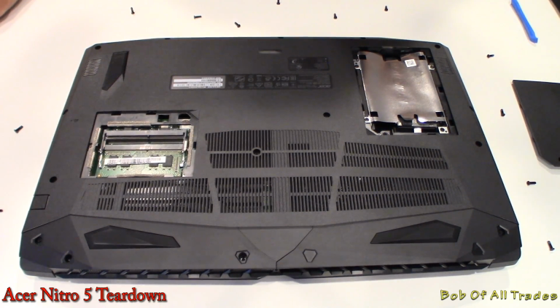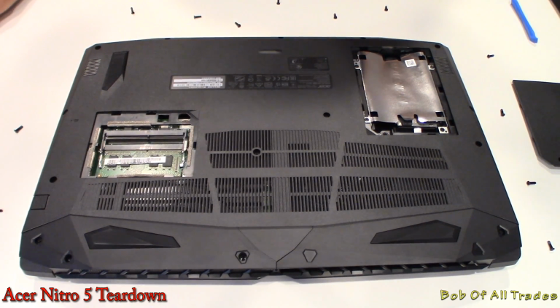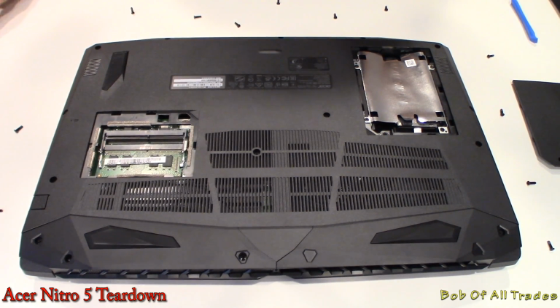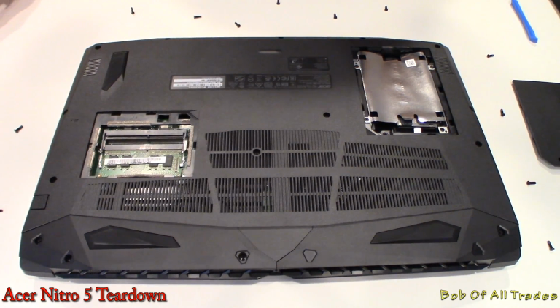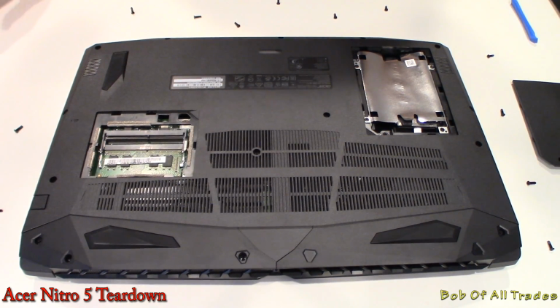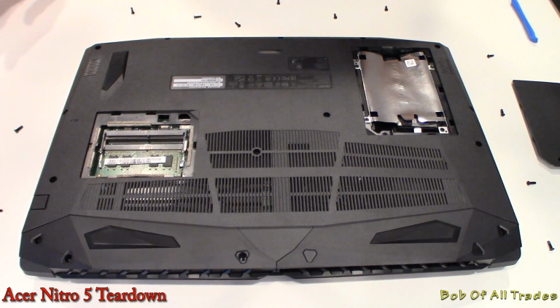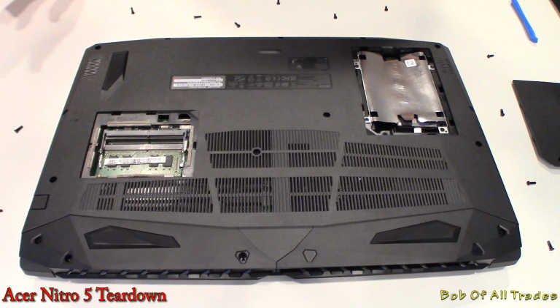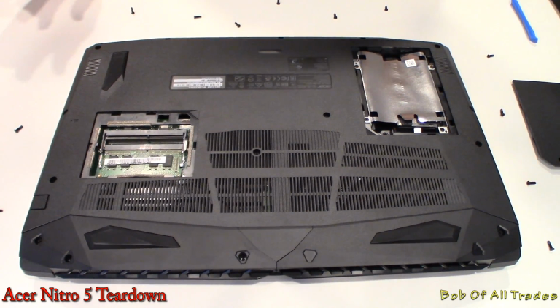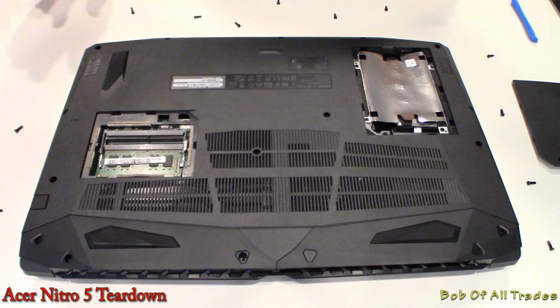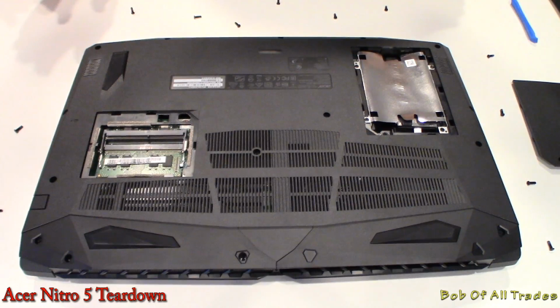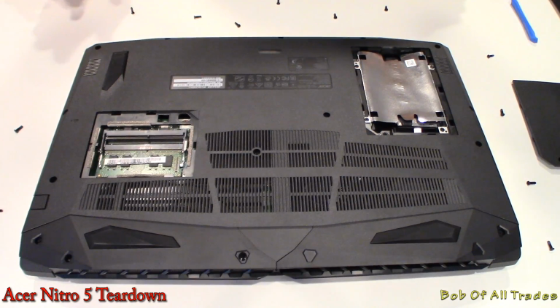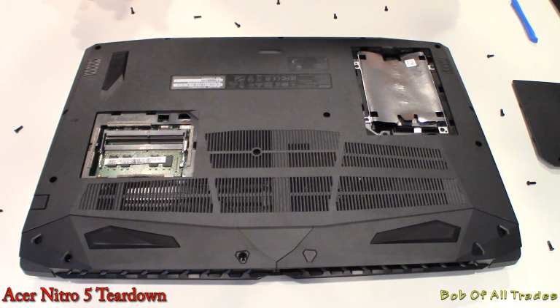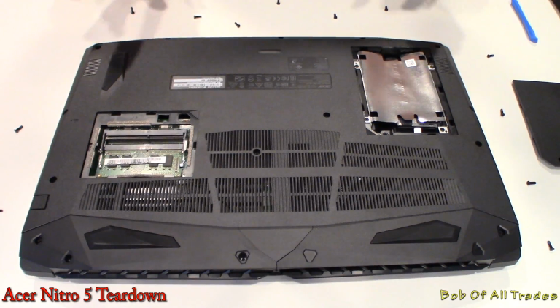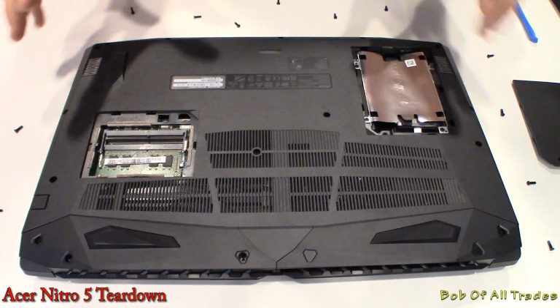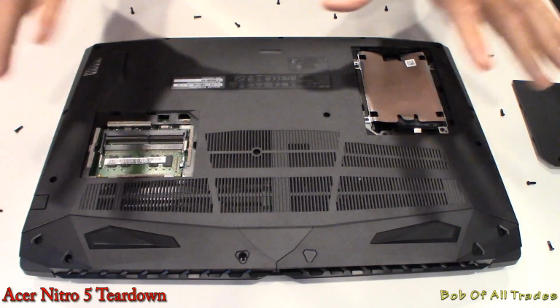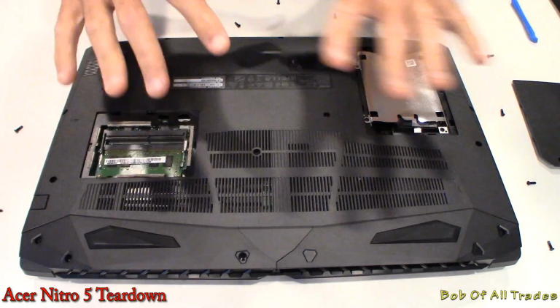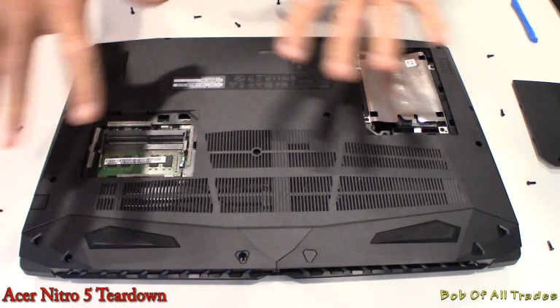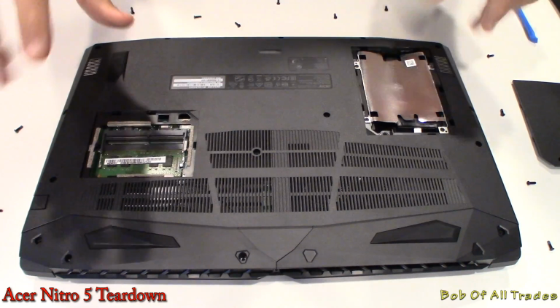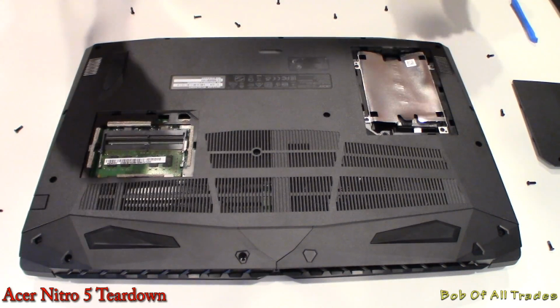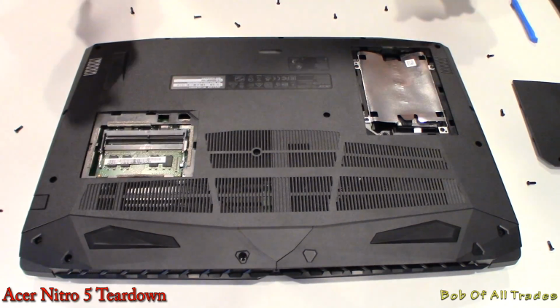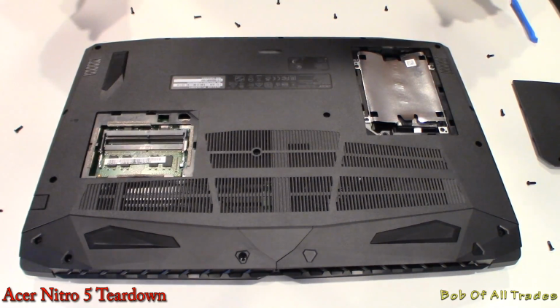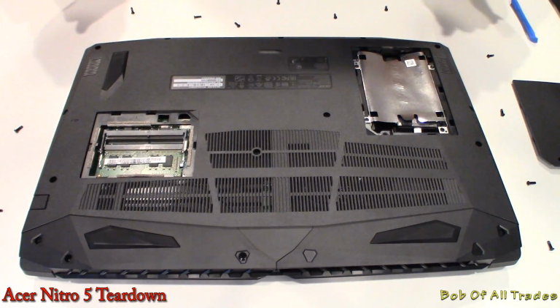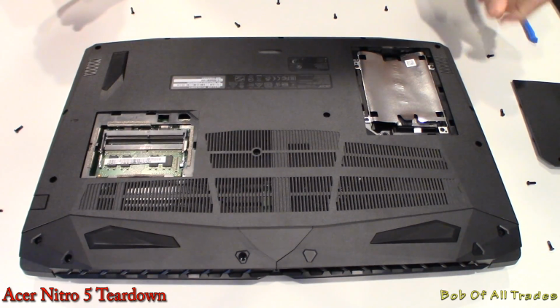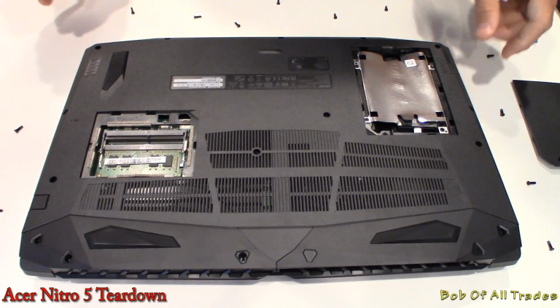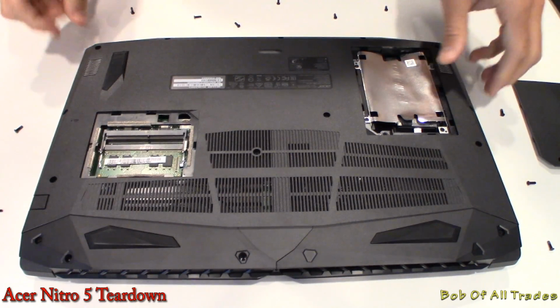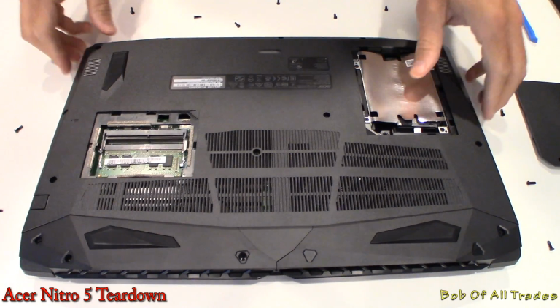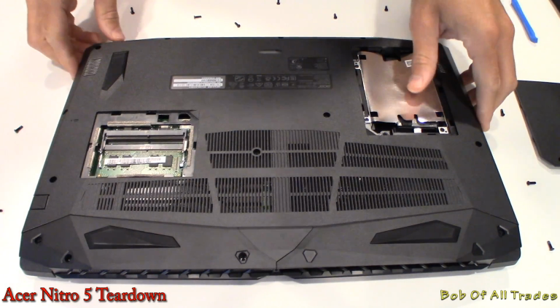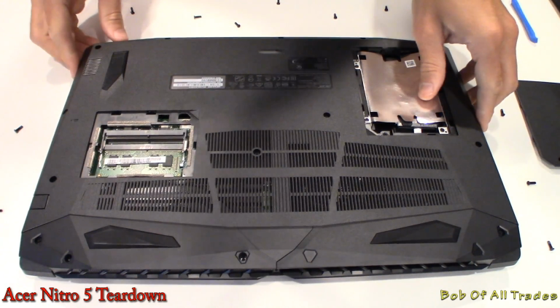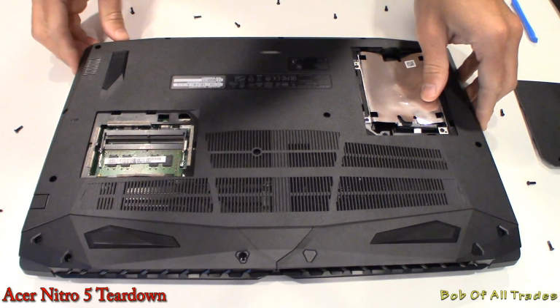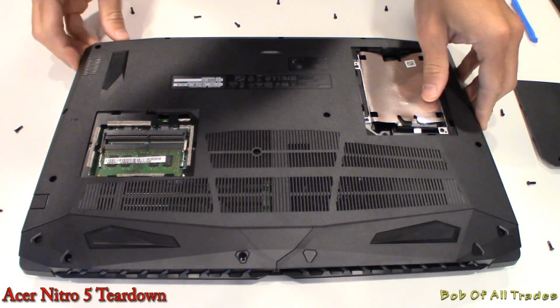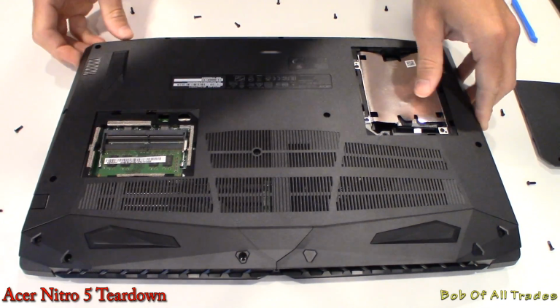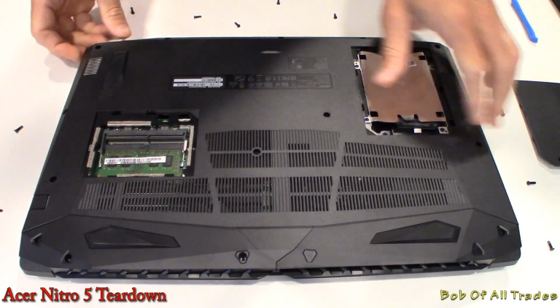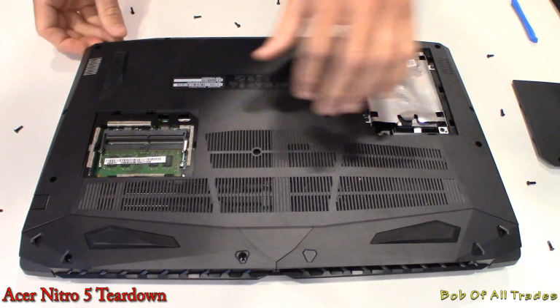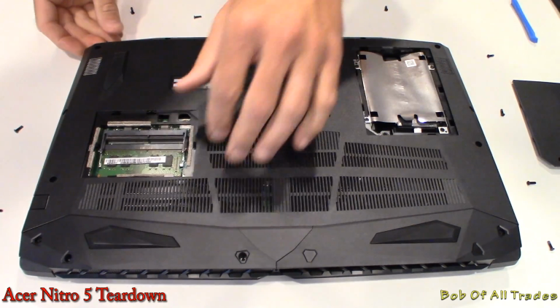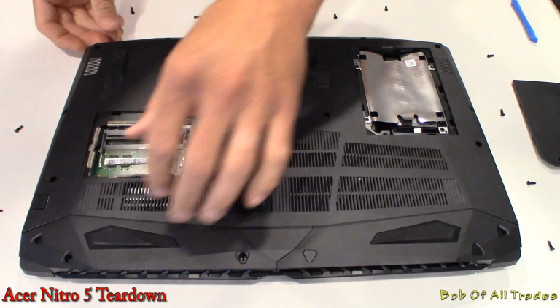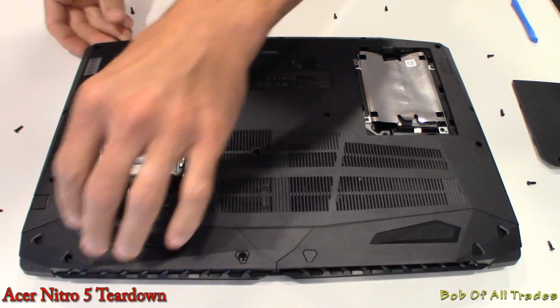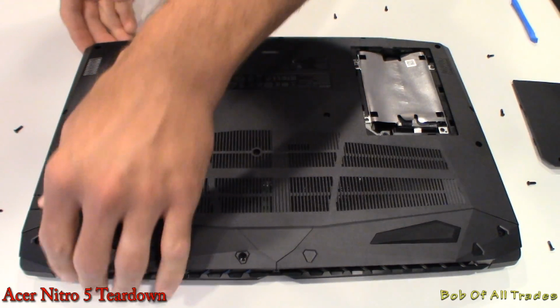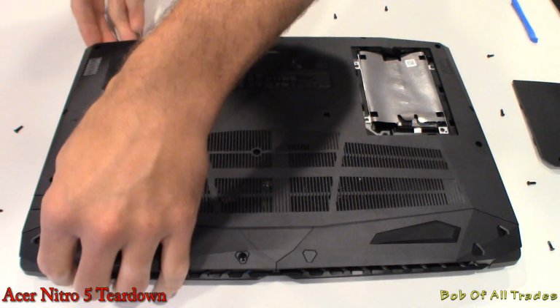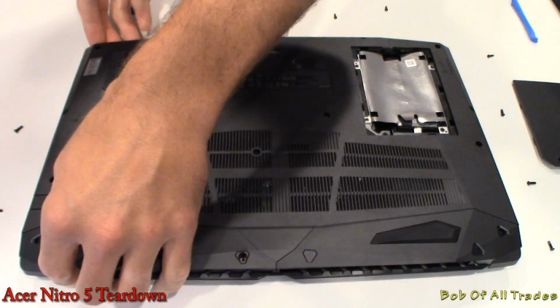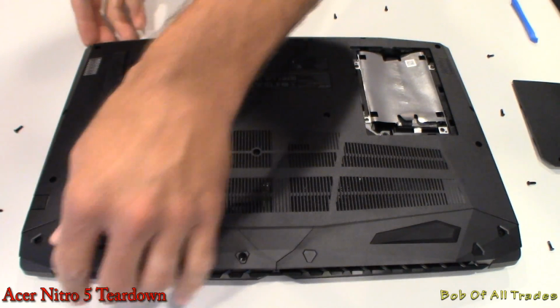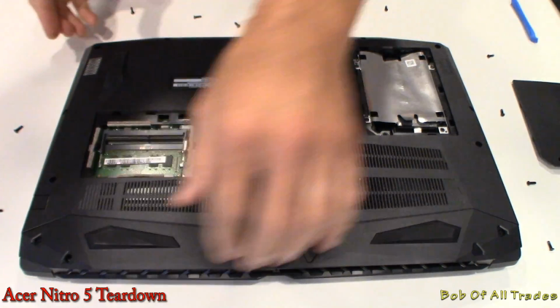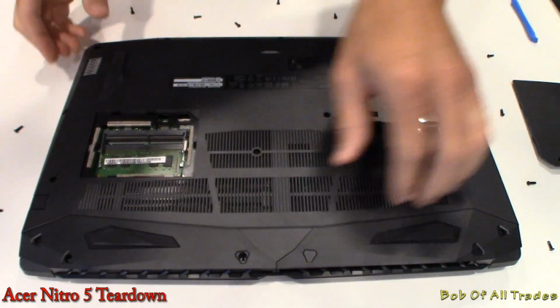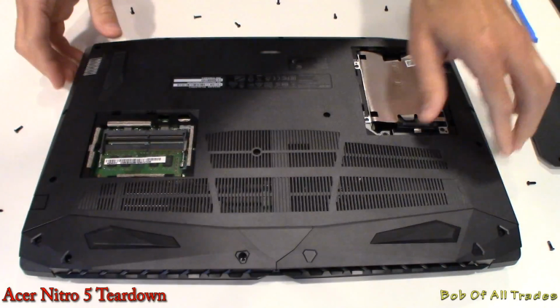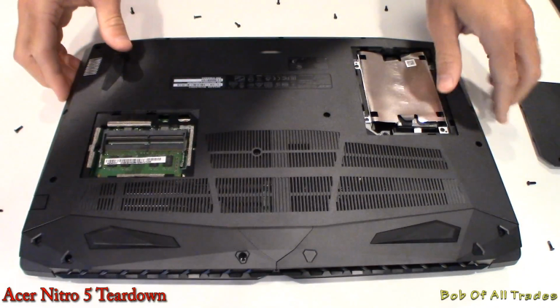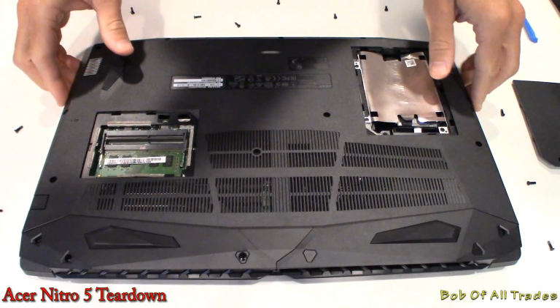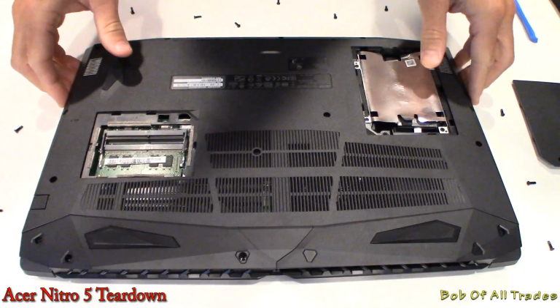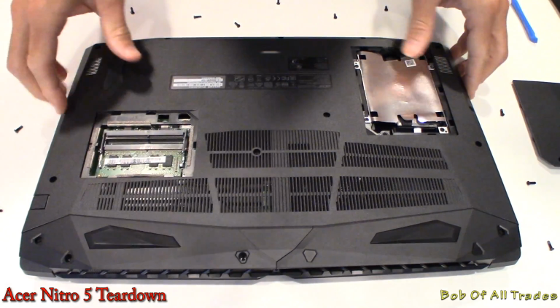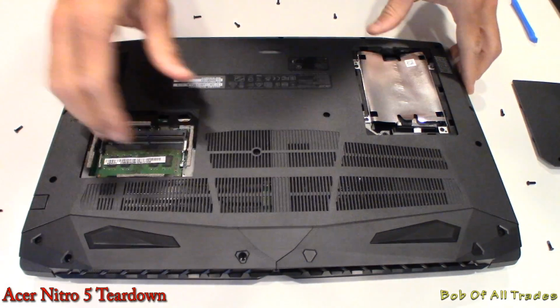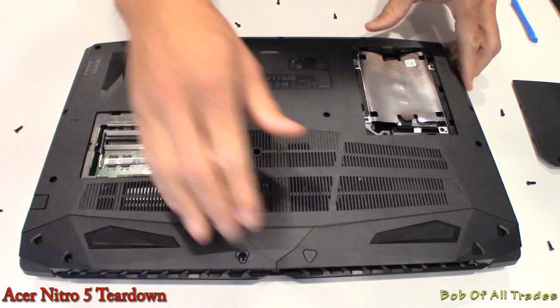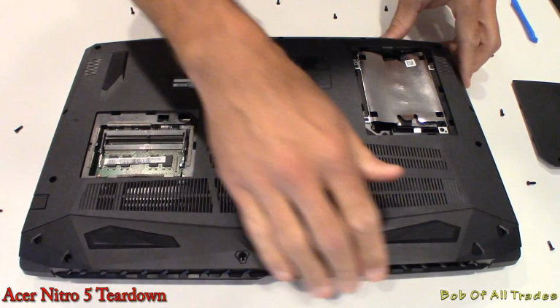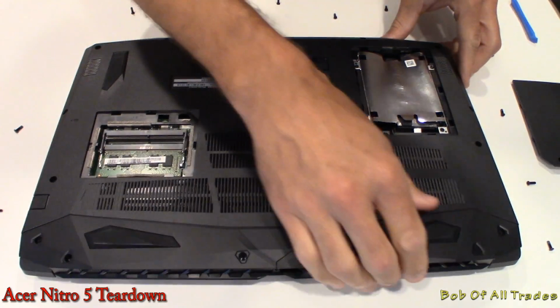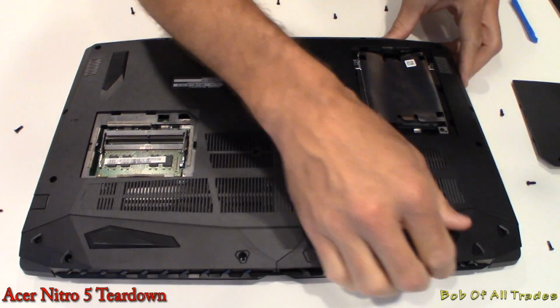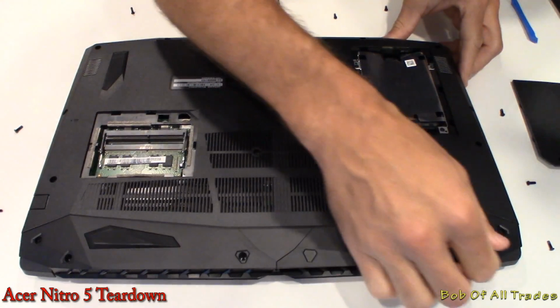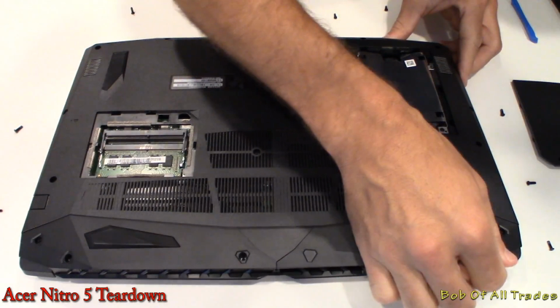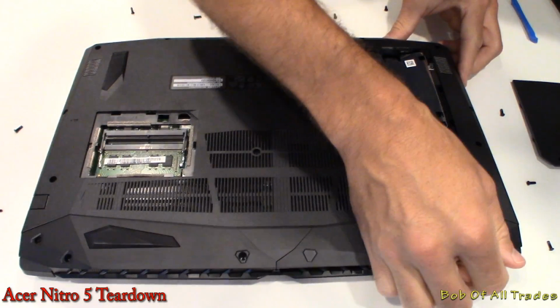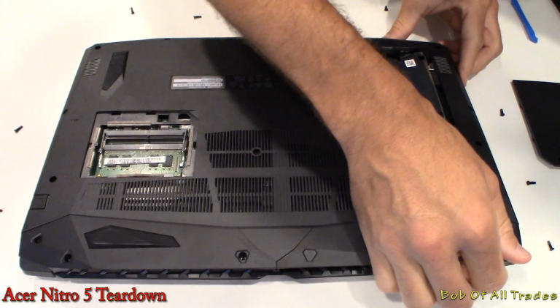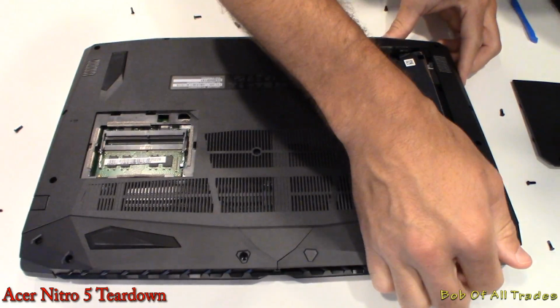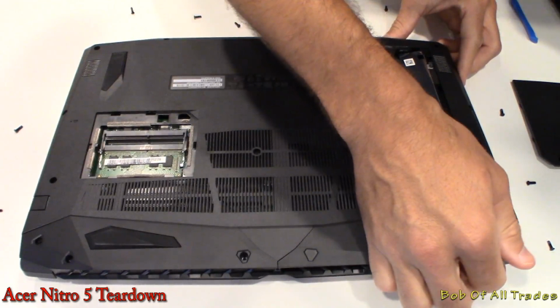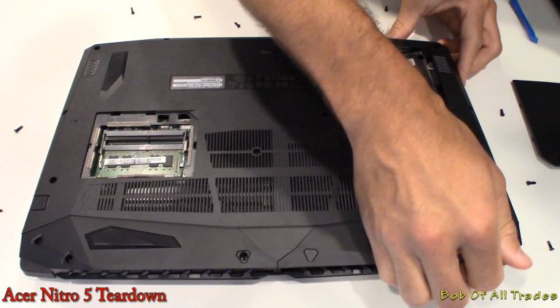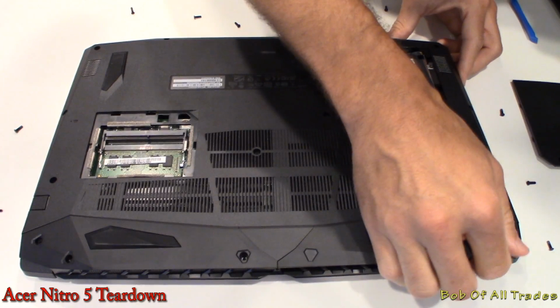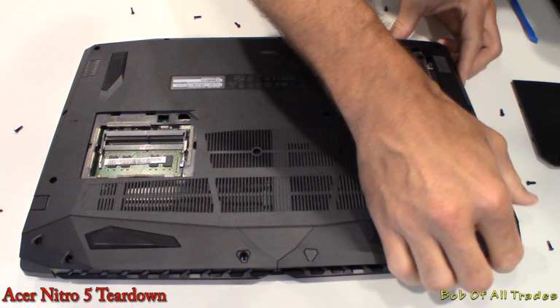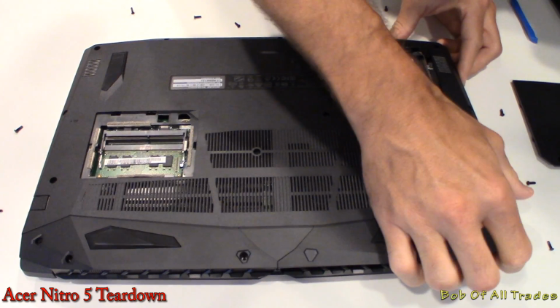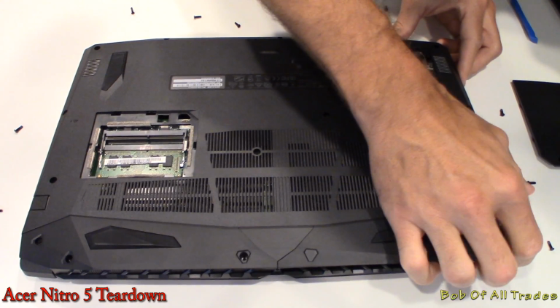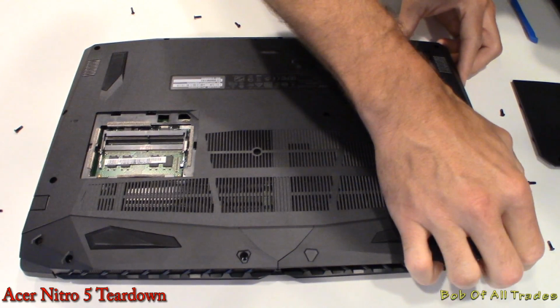Dear Lord, Acer! Maybe a few more screws. Good God! Alright, let's see how this thing comes apart.